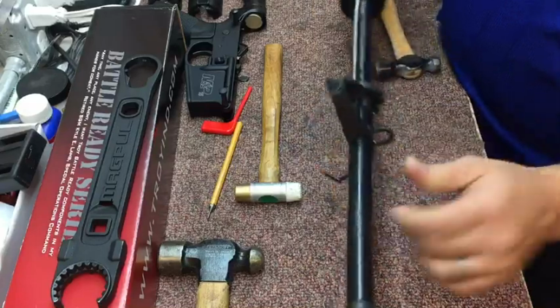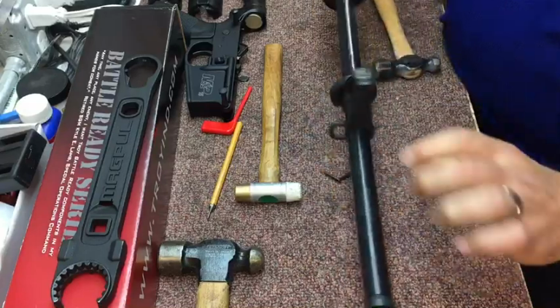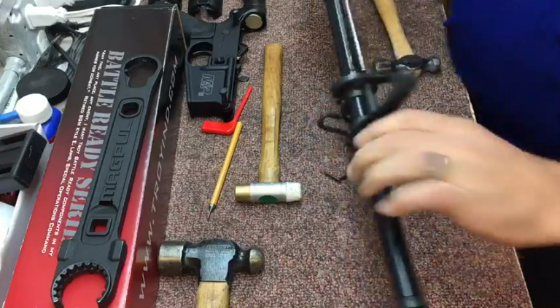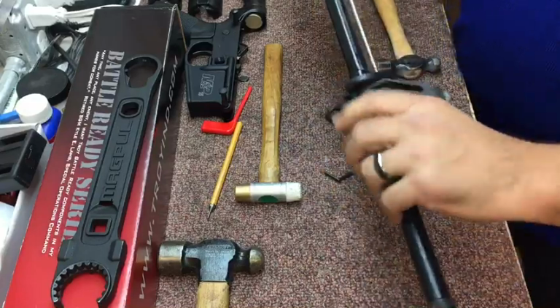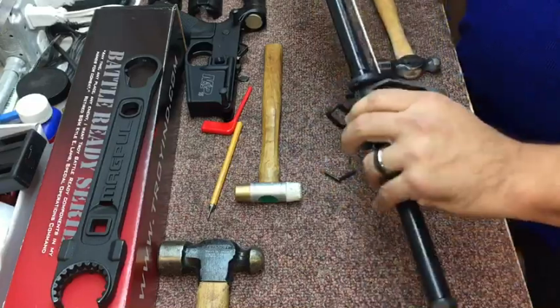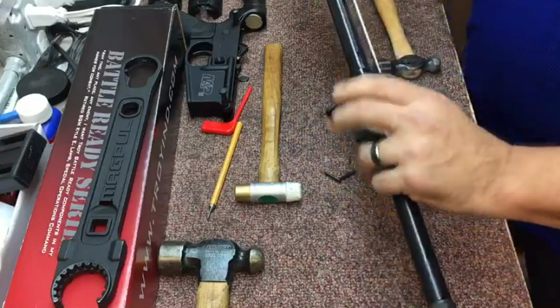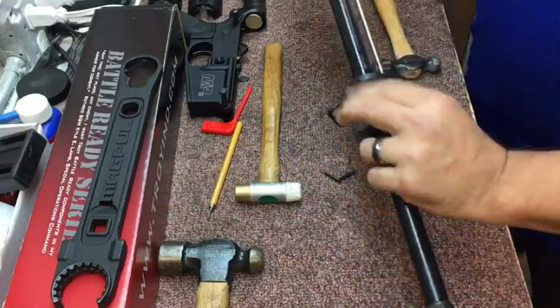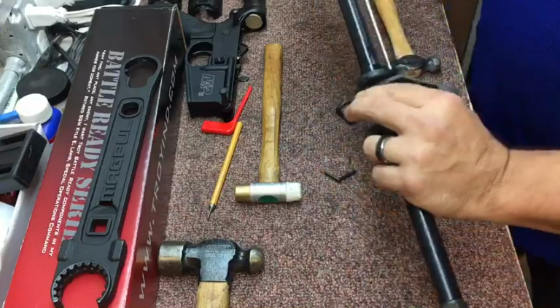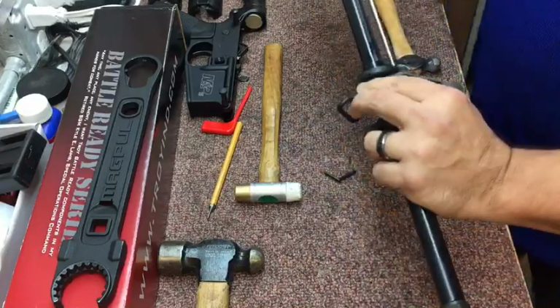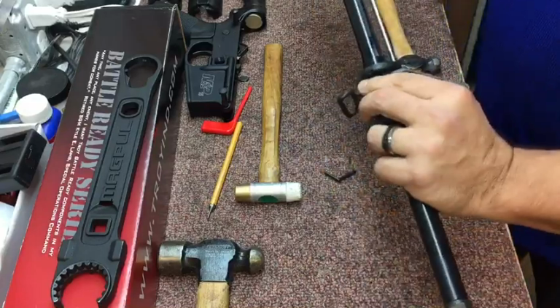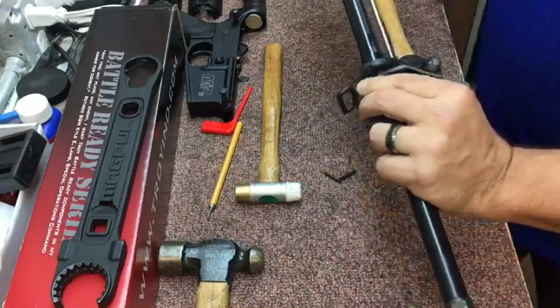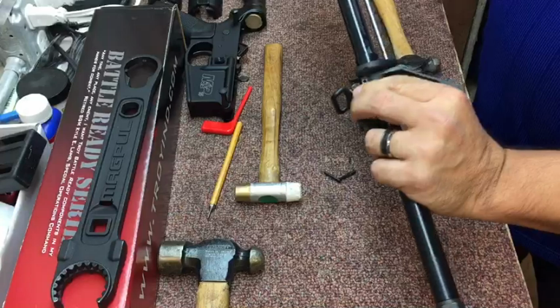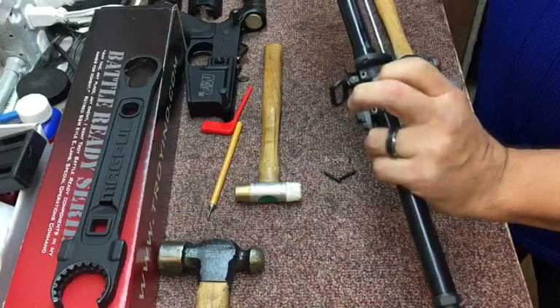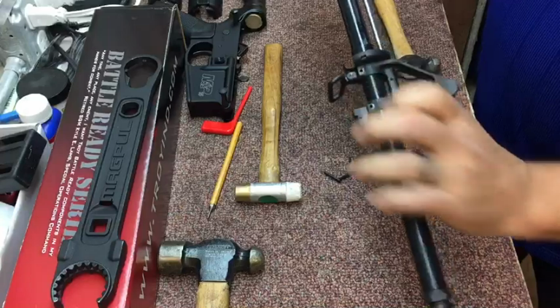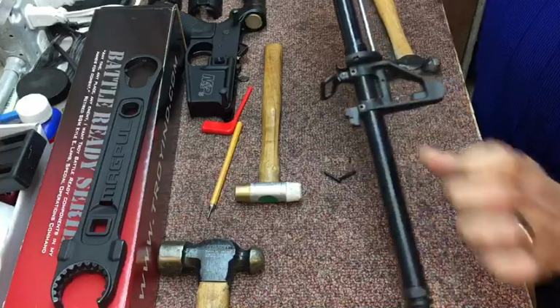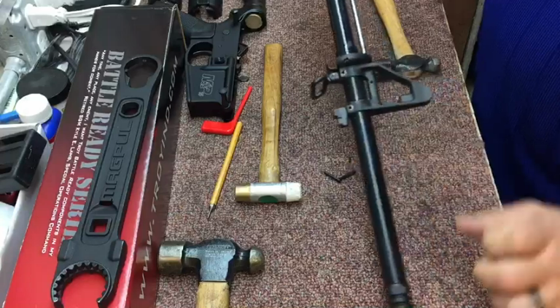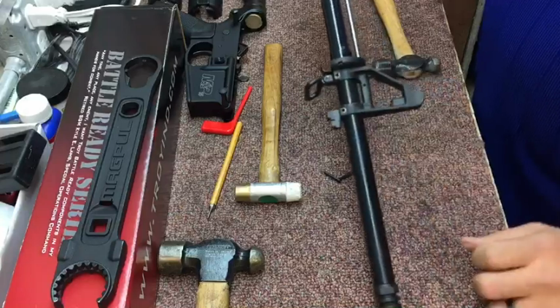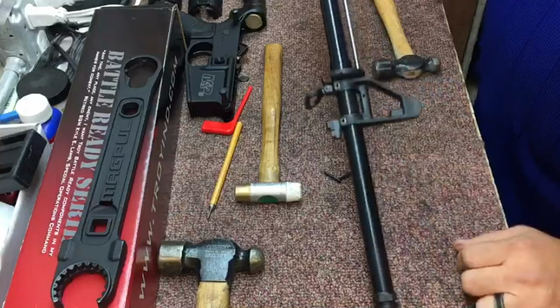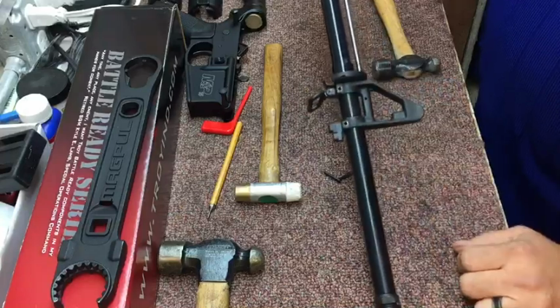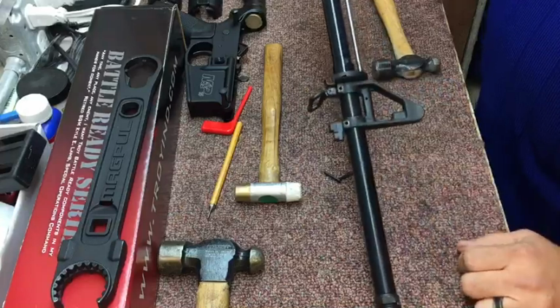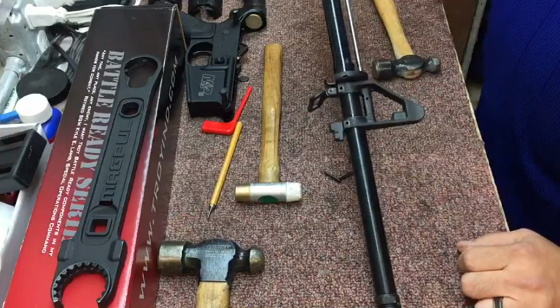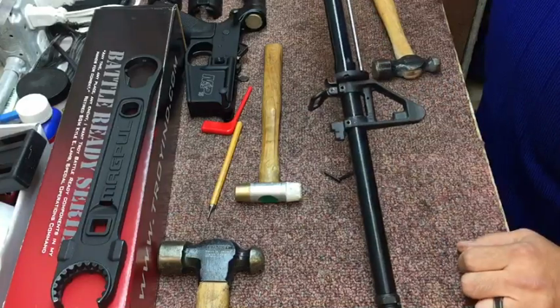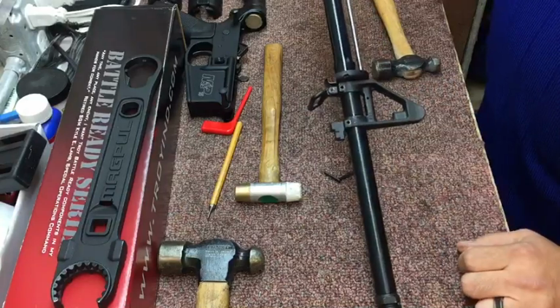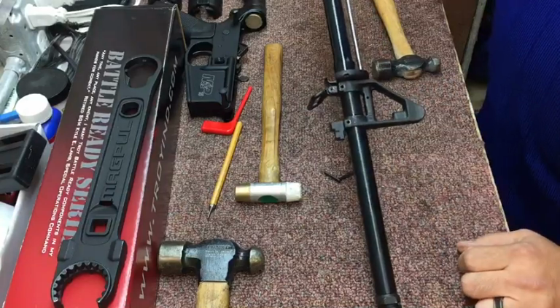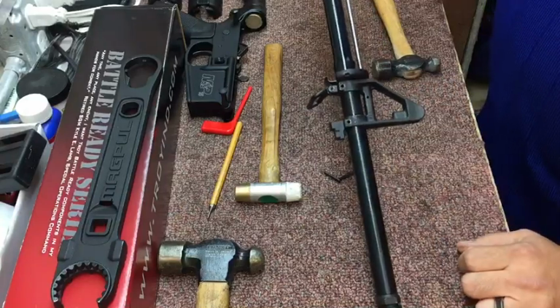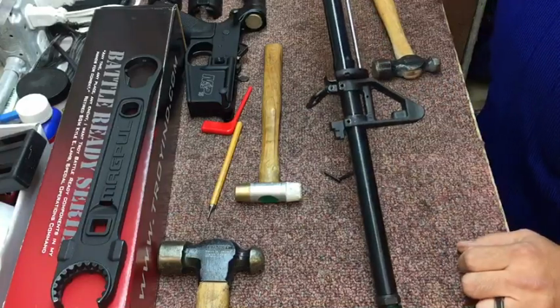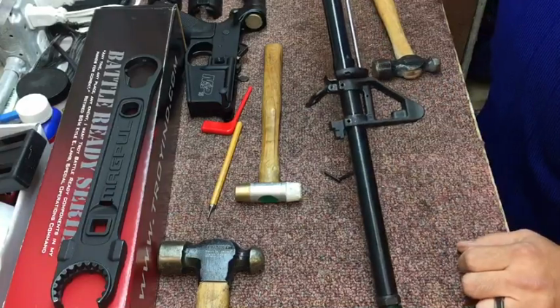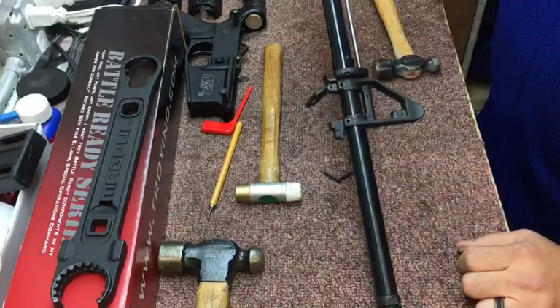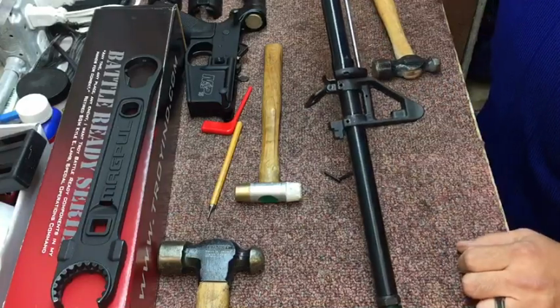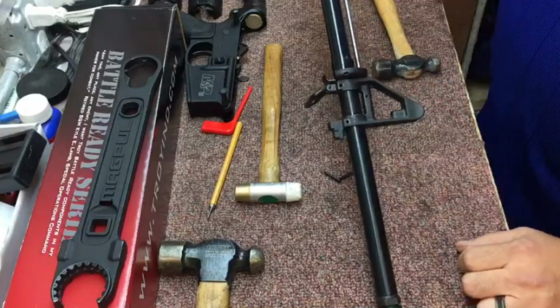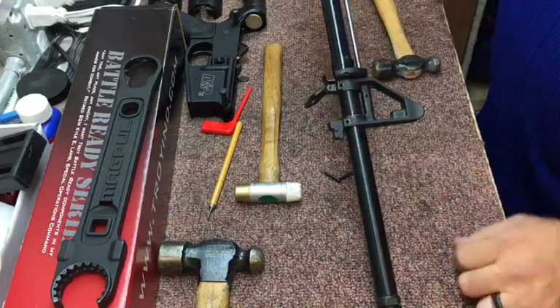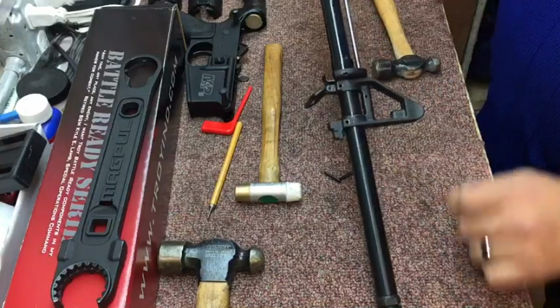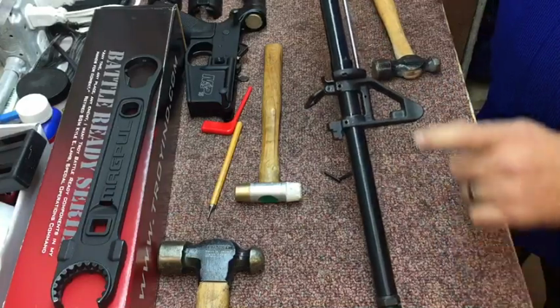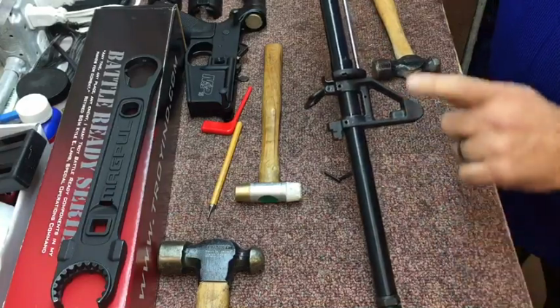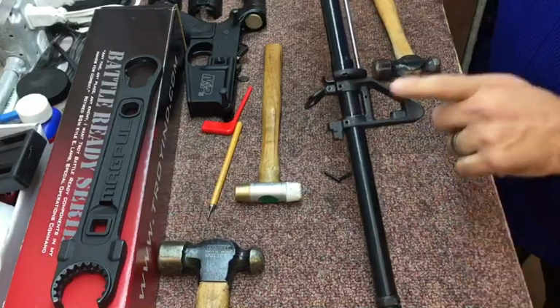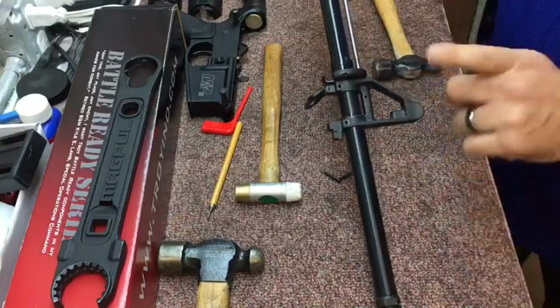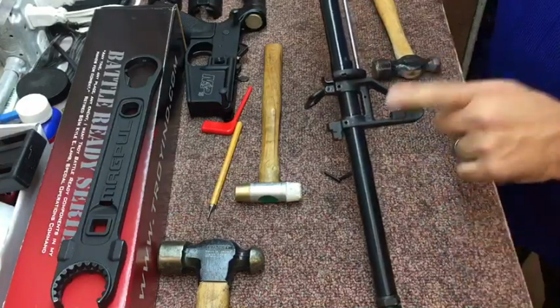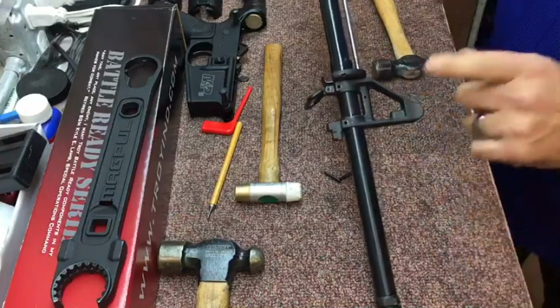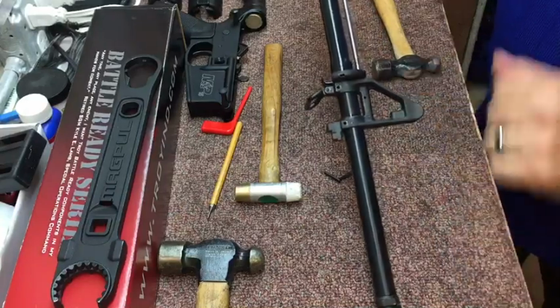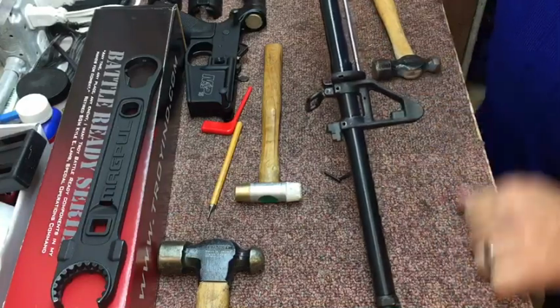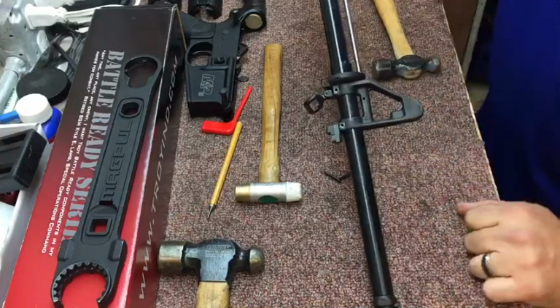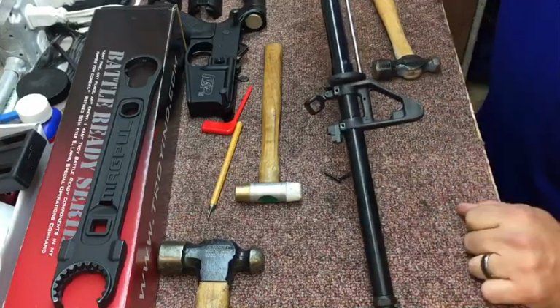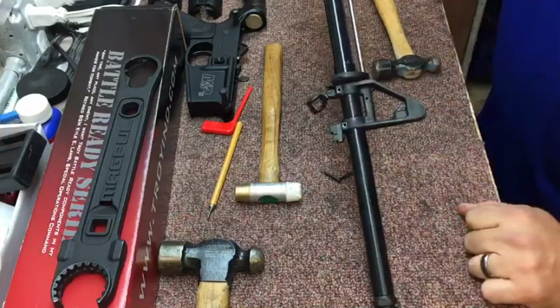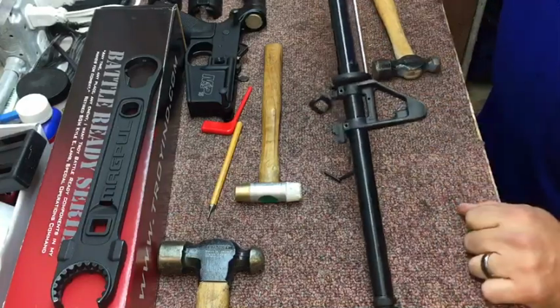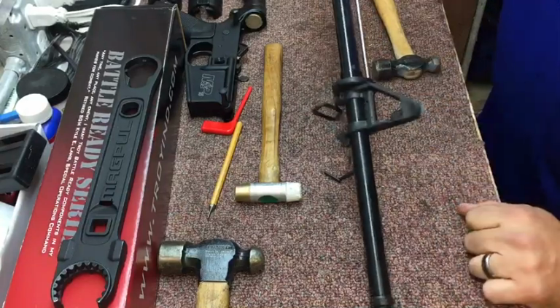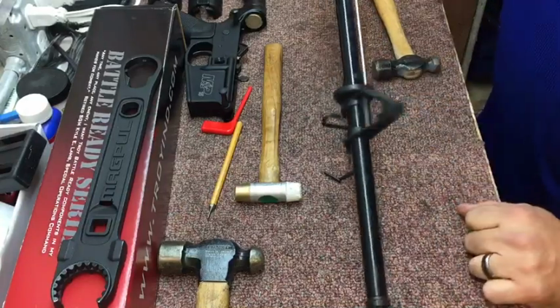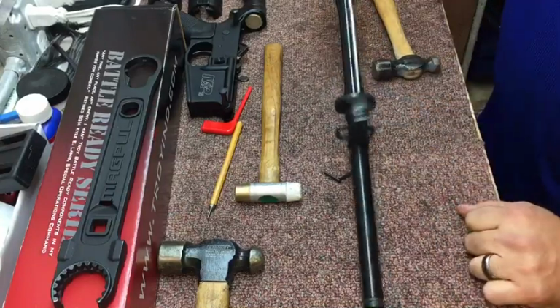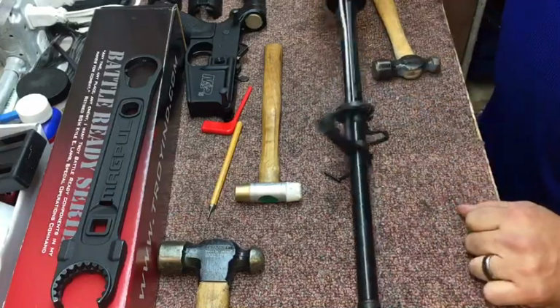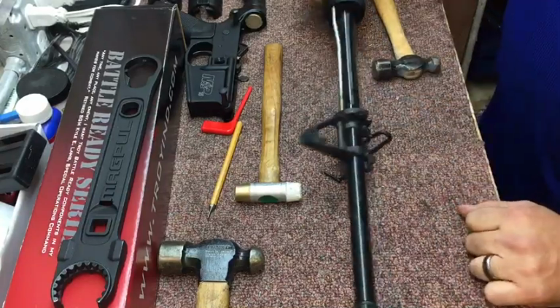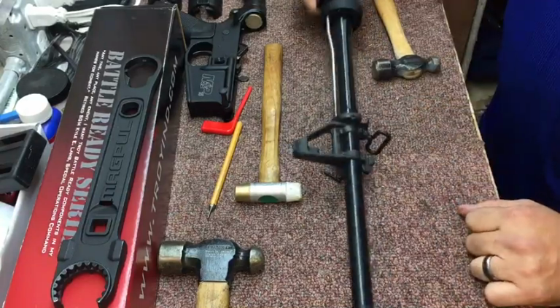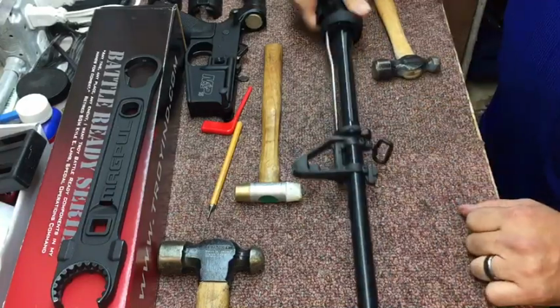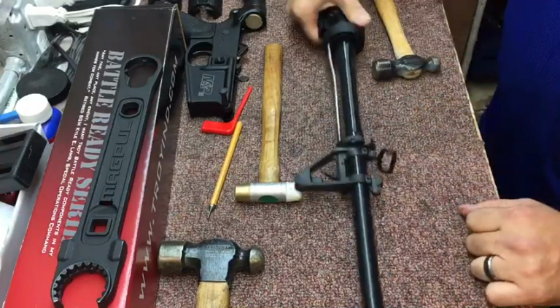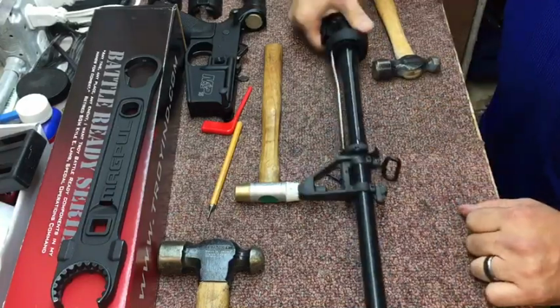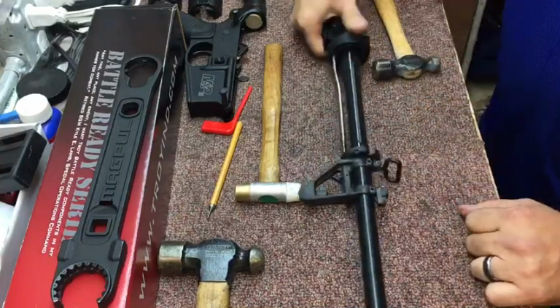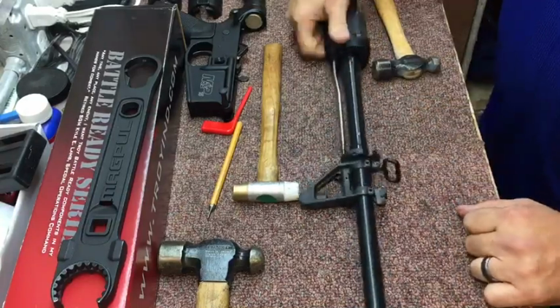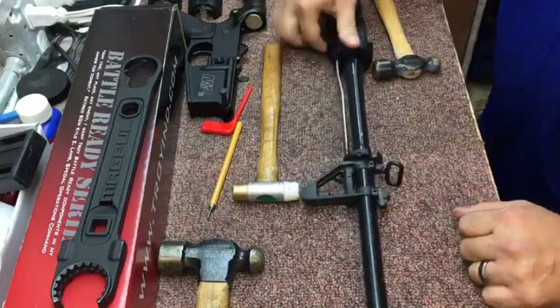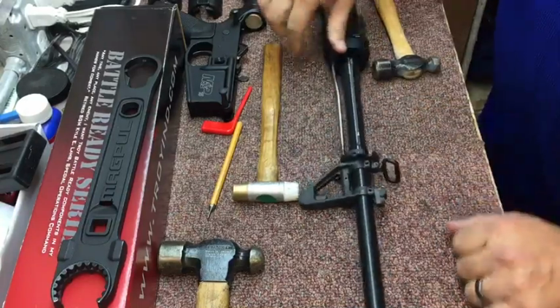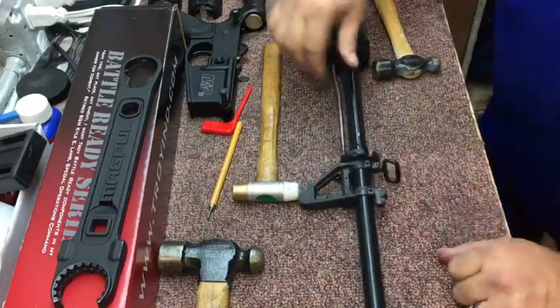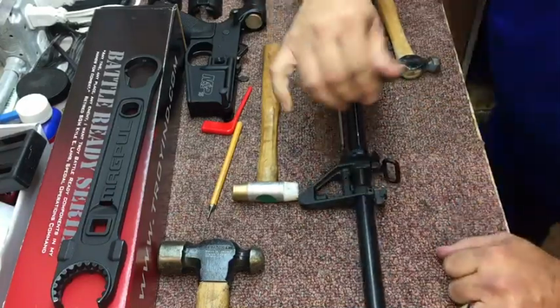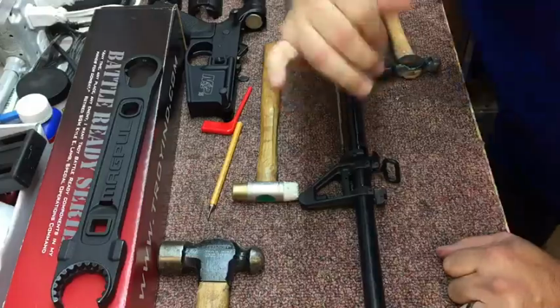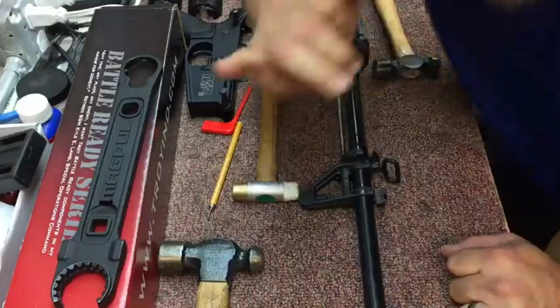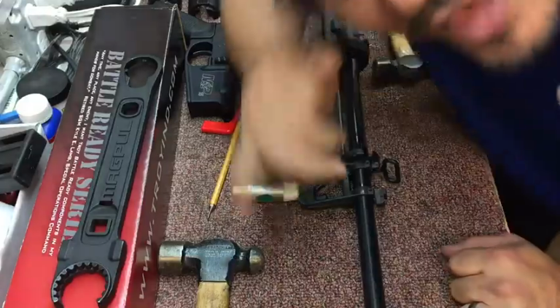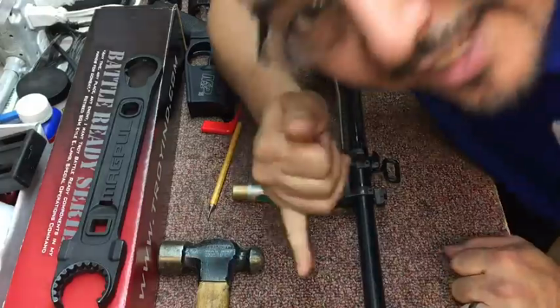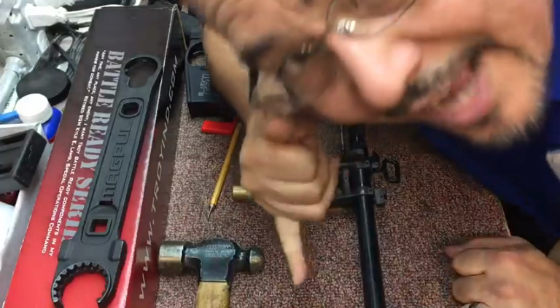There you go. Gas block — A2 front sight removal, I mean. The easy way. All right, thanks guys.